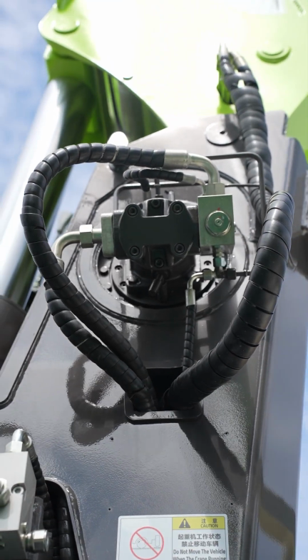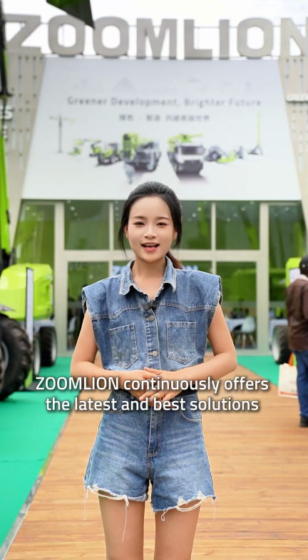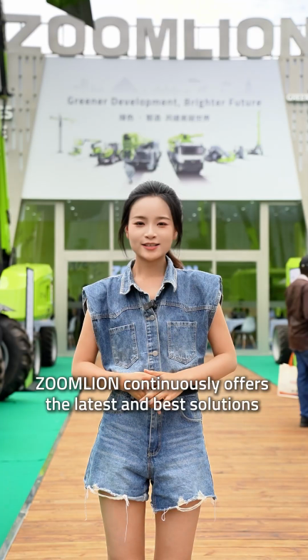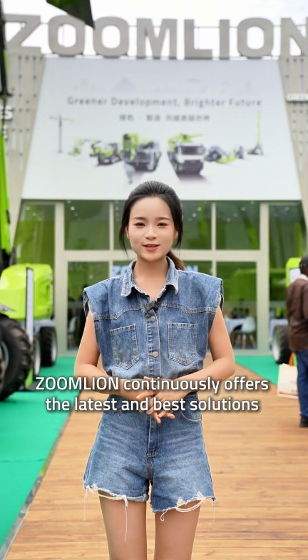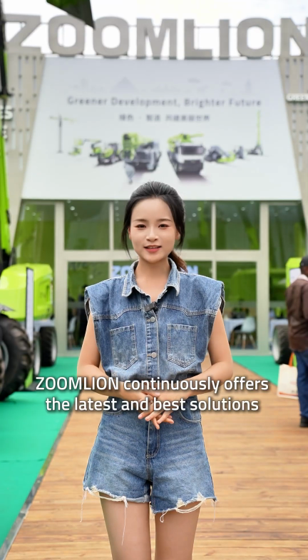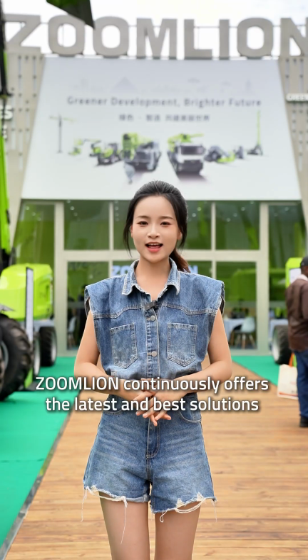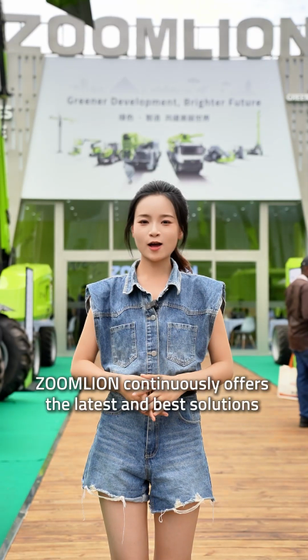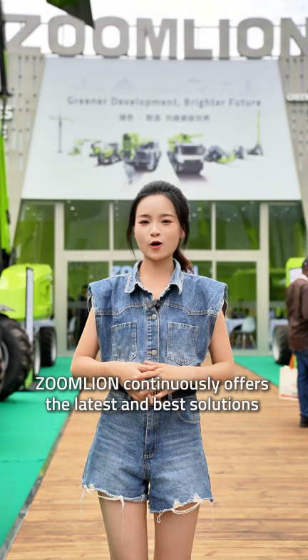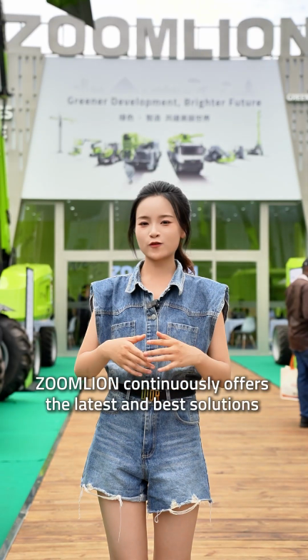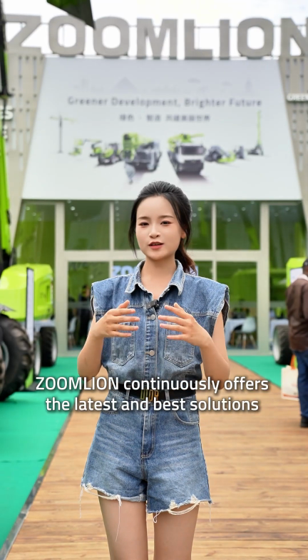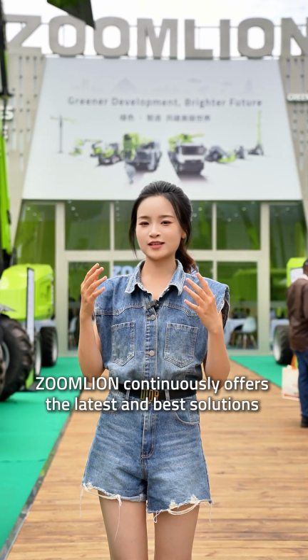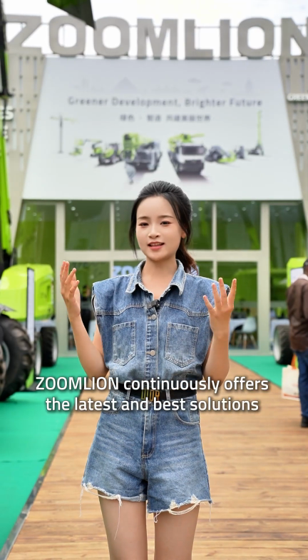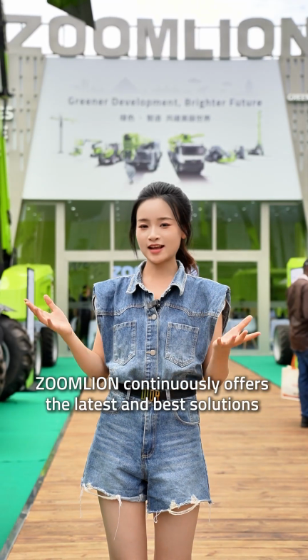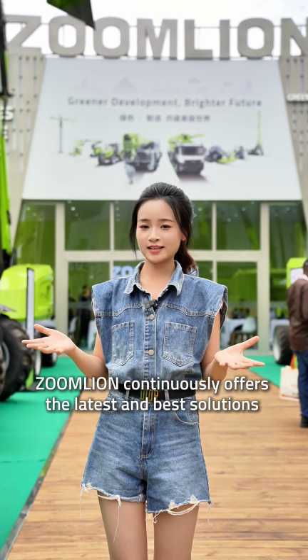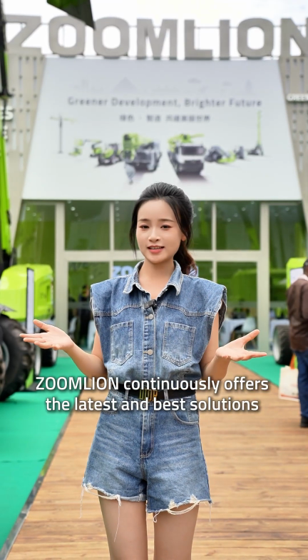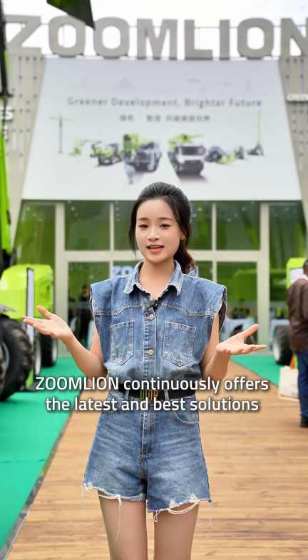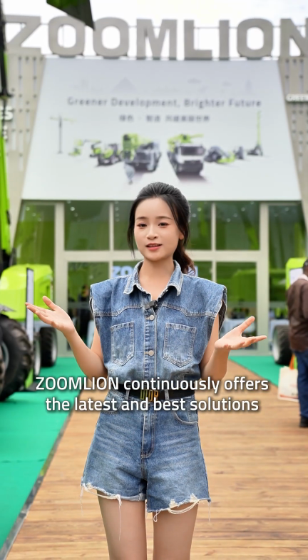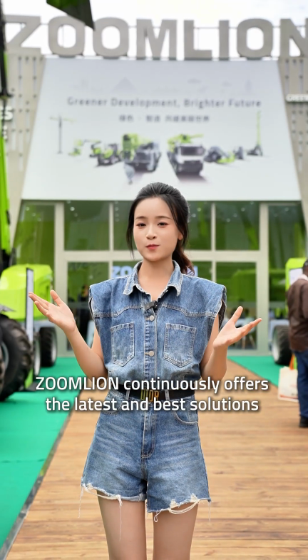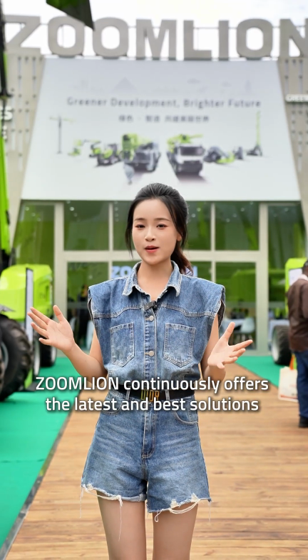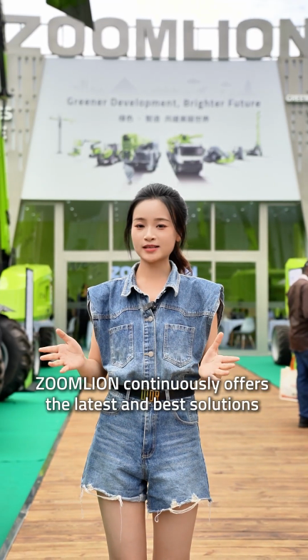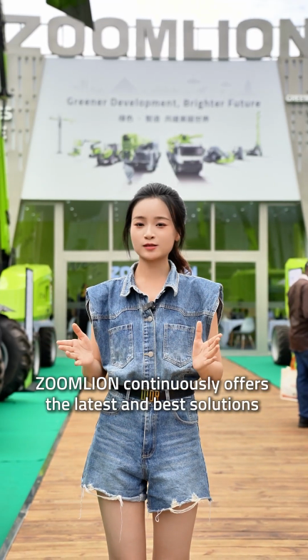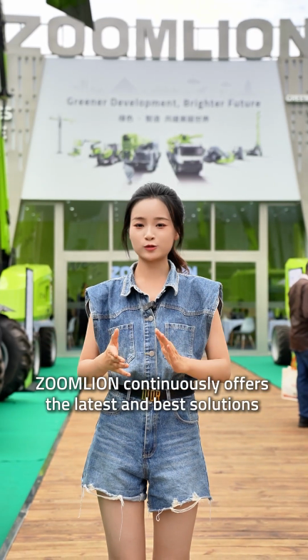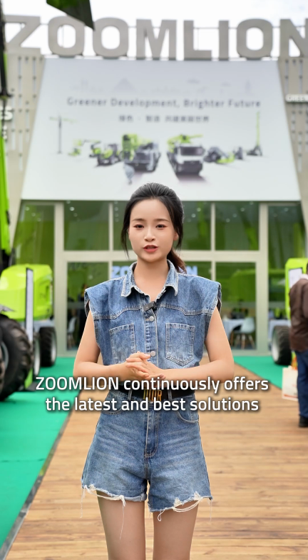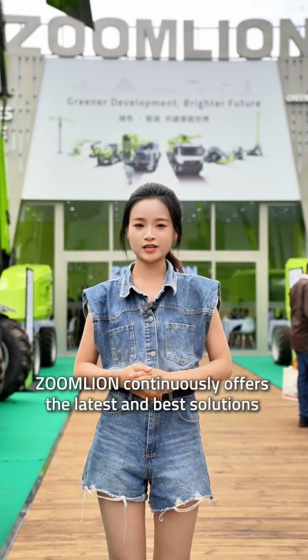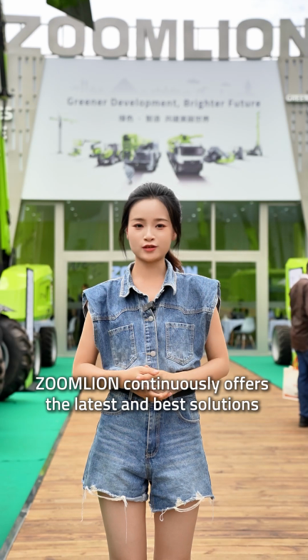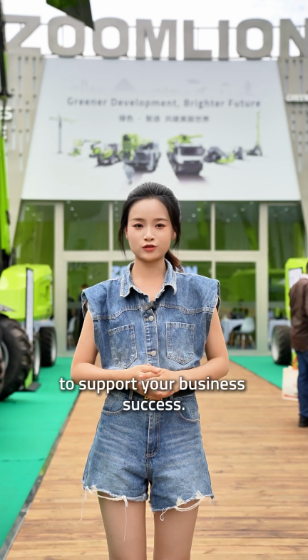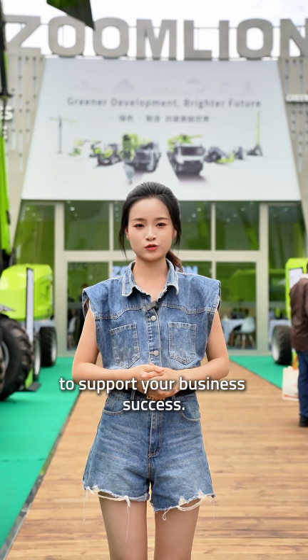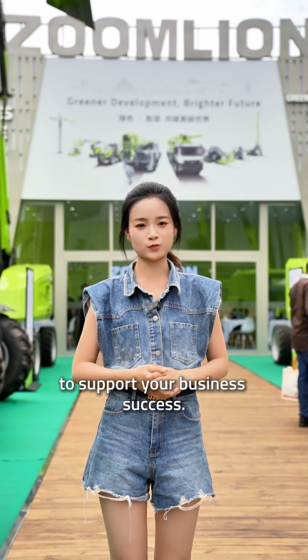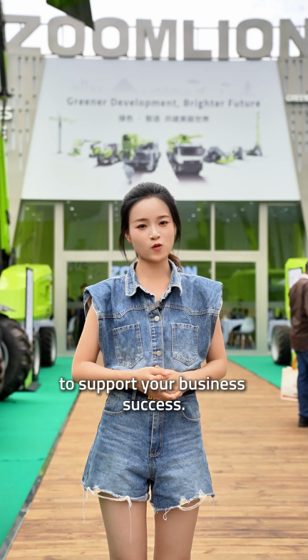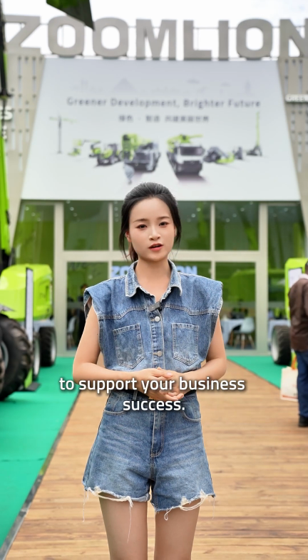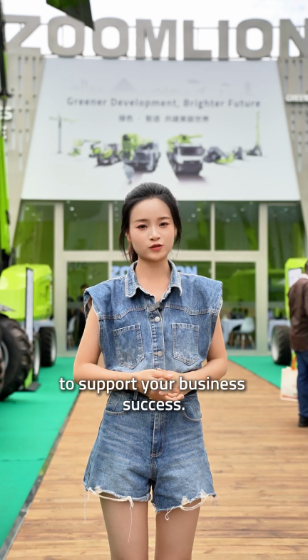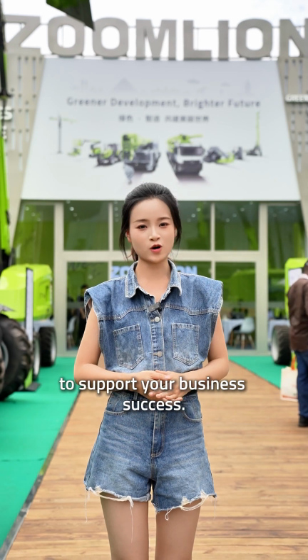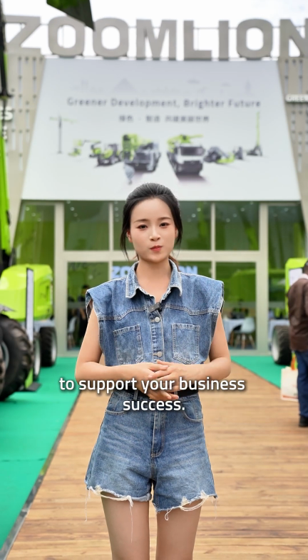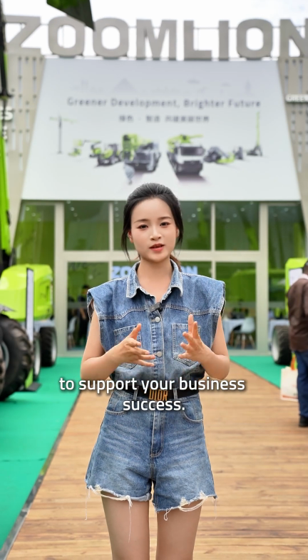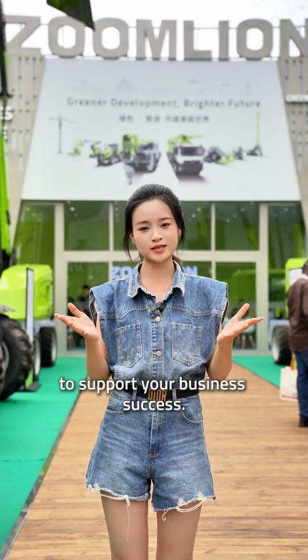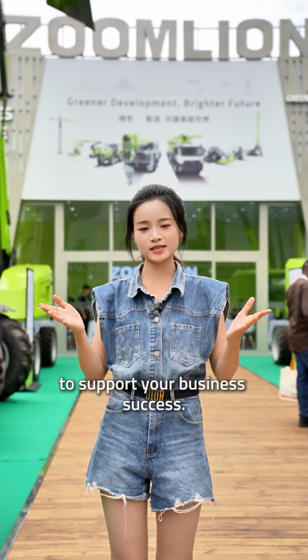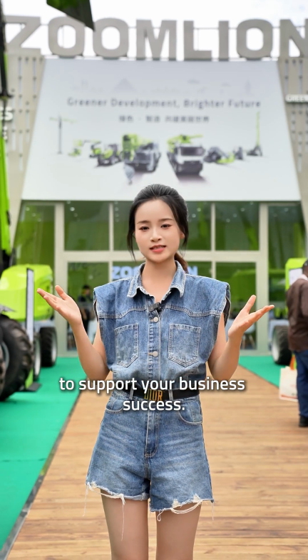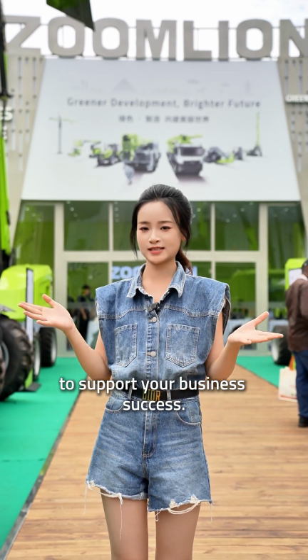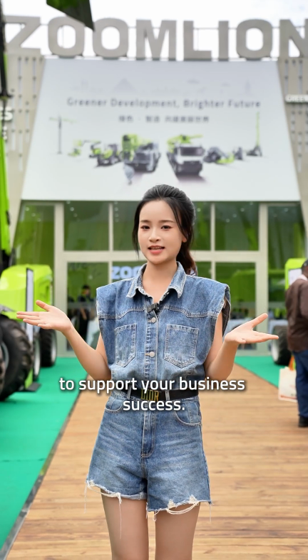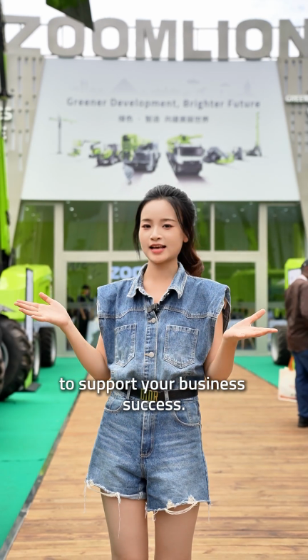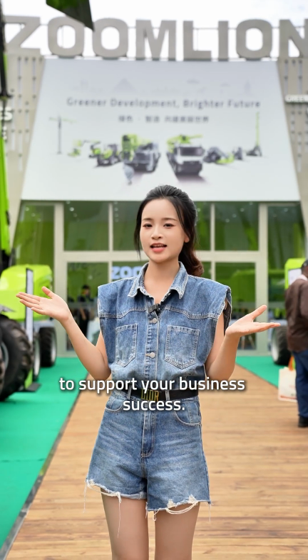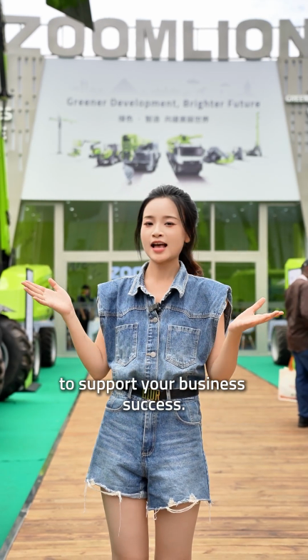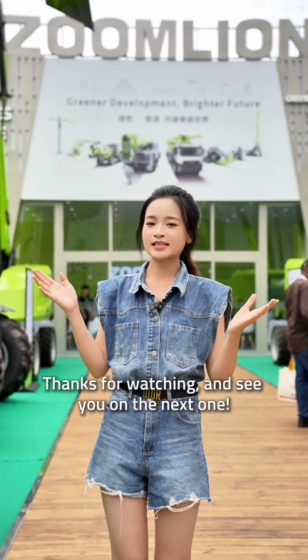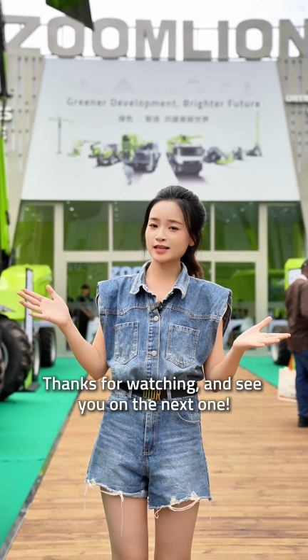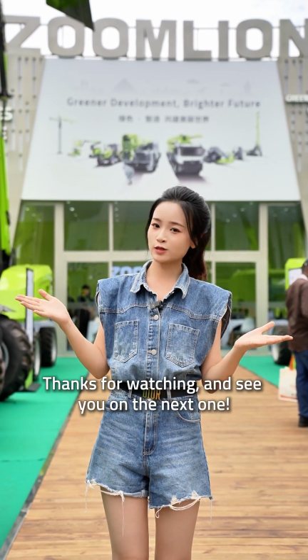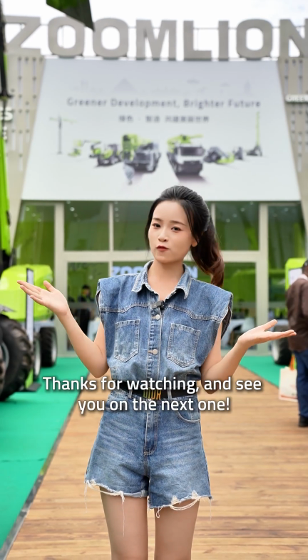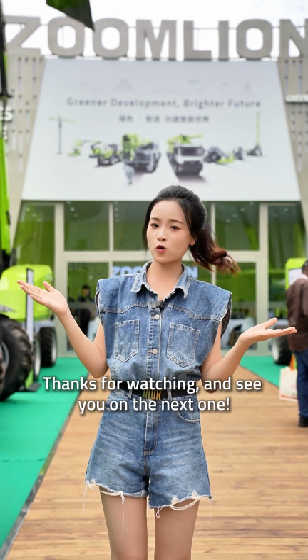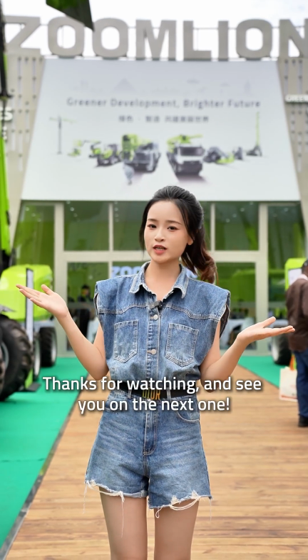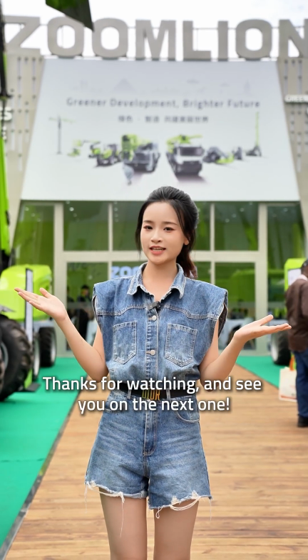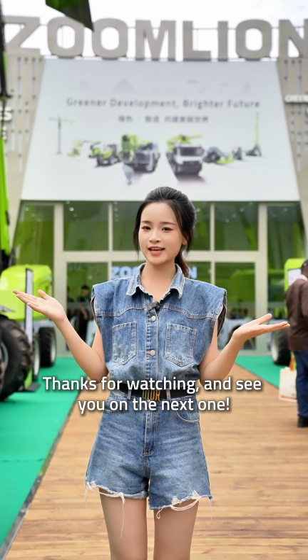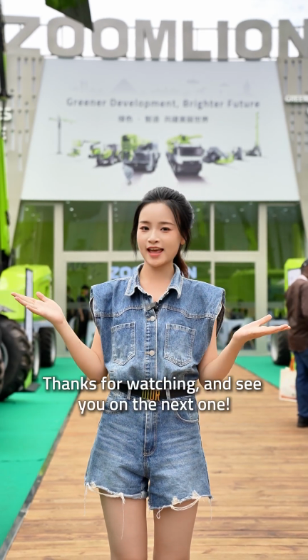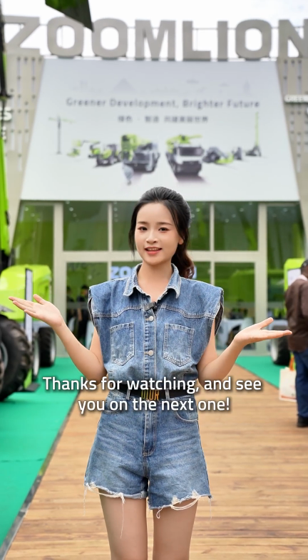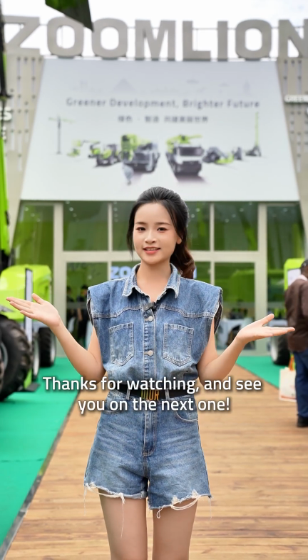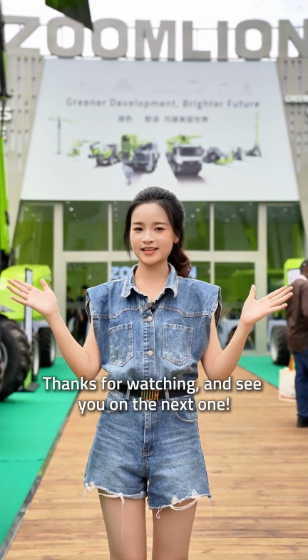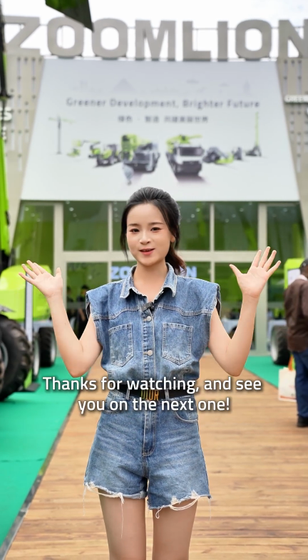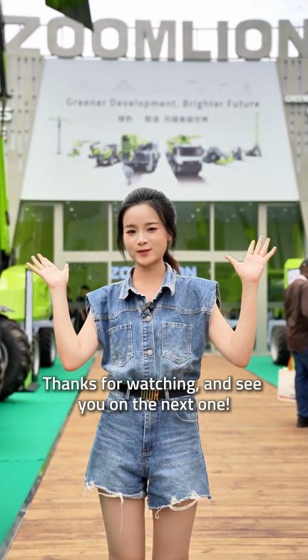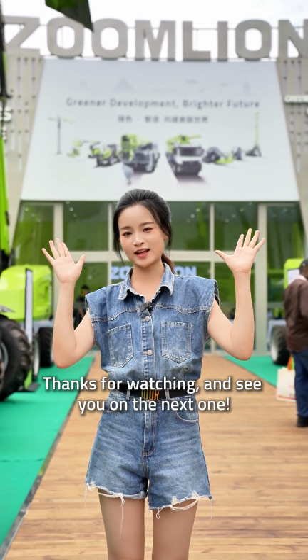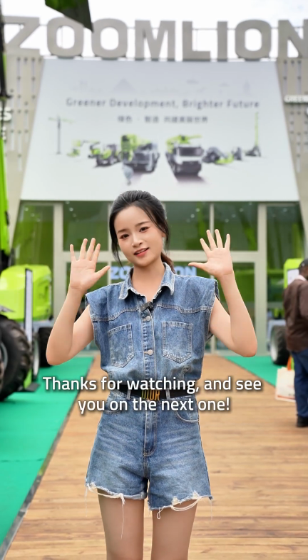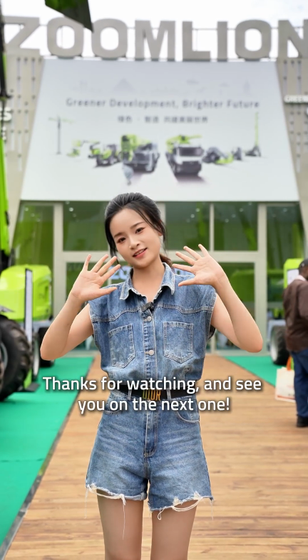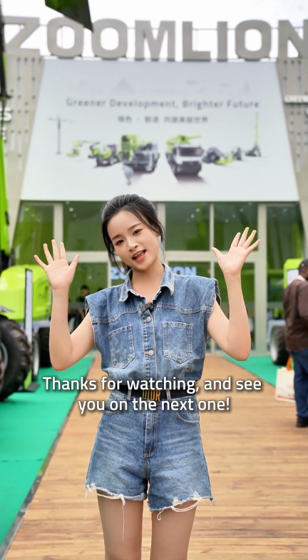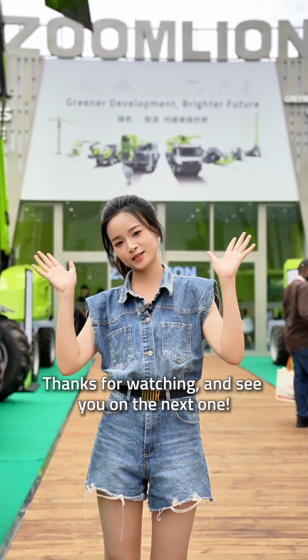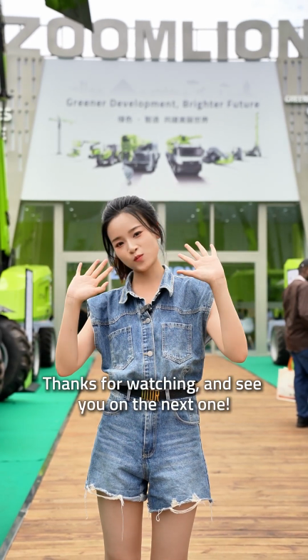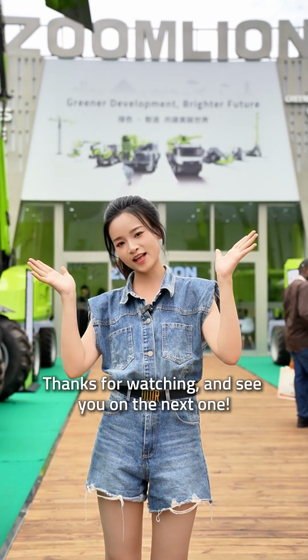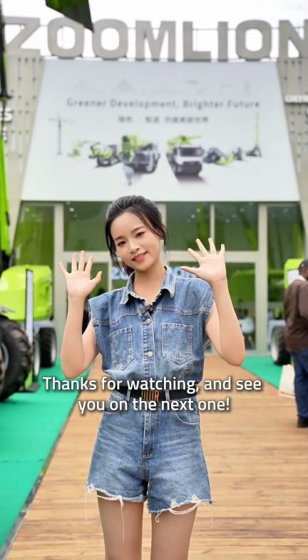Zoneline offers the latest and best solutions to support your business success. Thank you for watching, and see you in the next one.